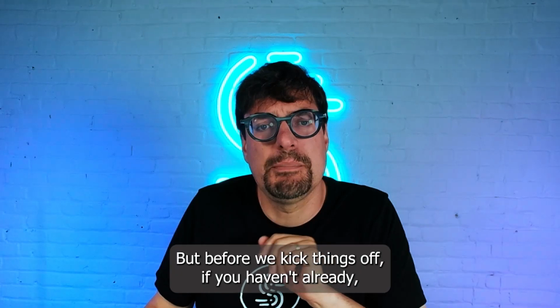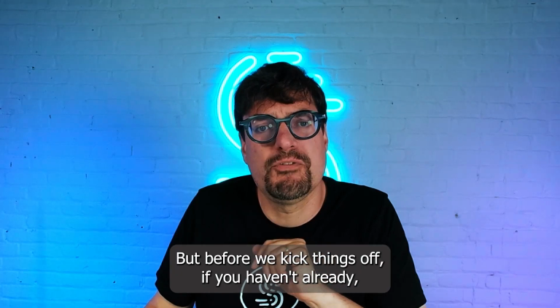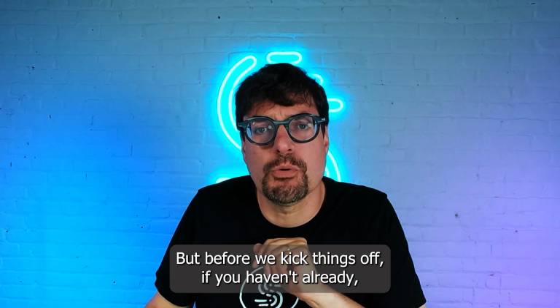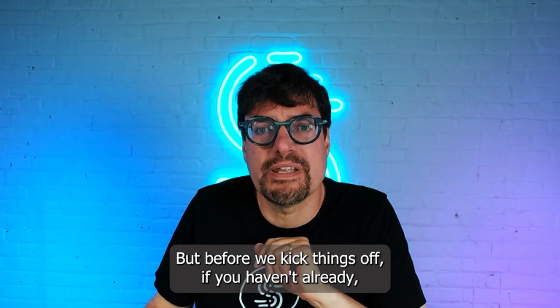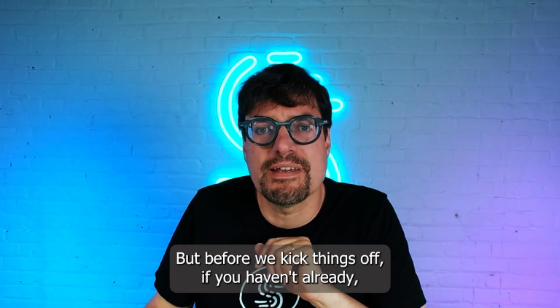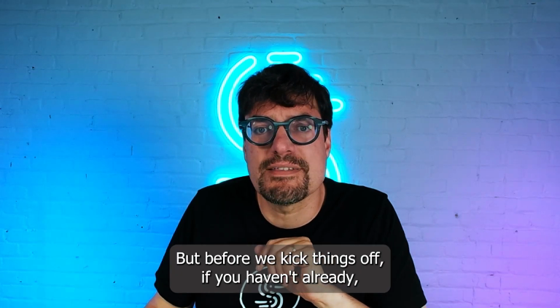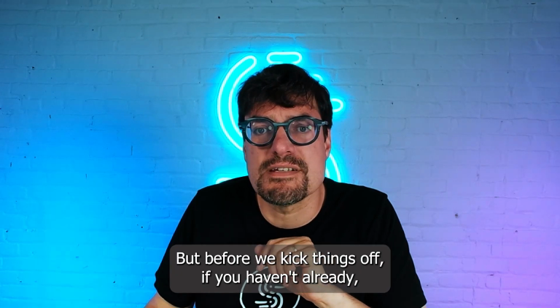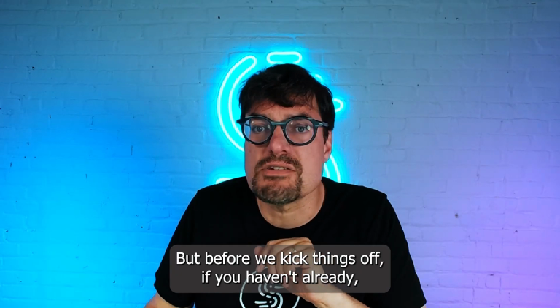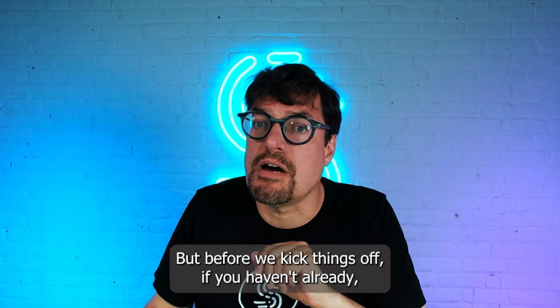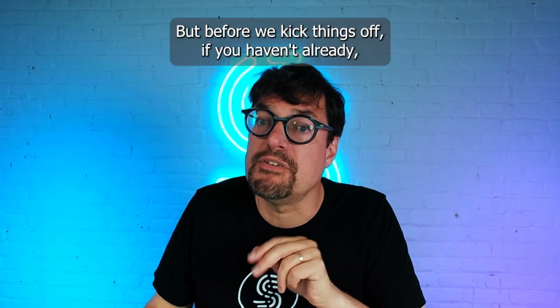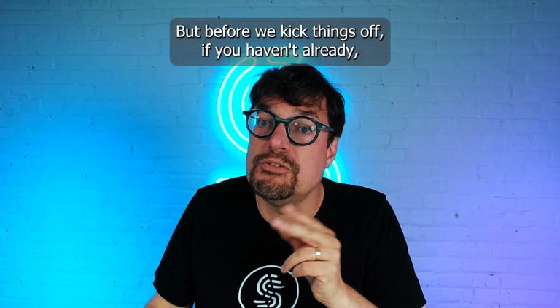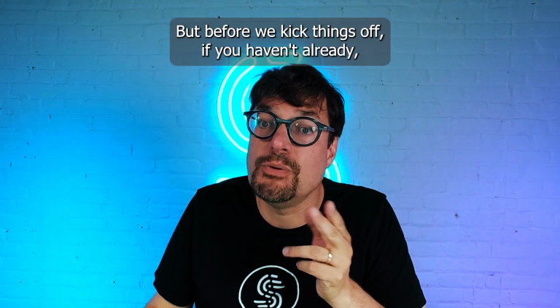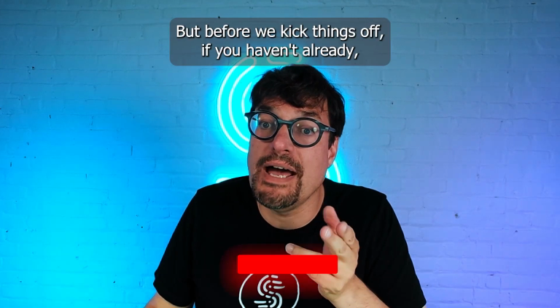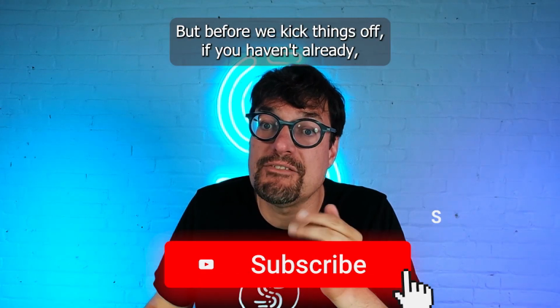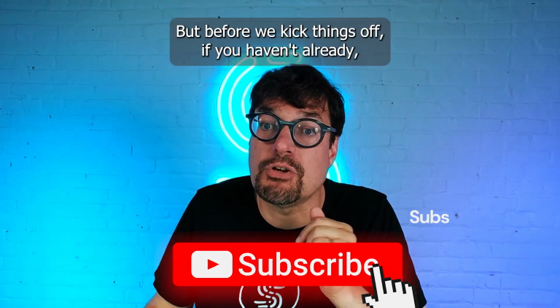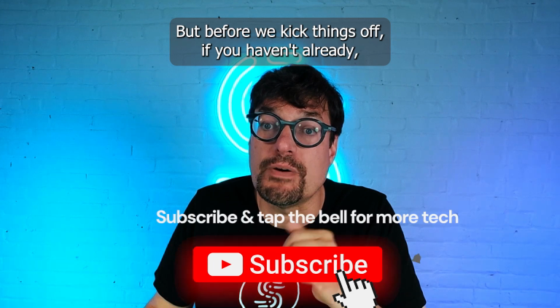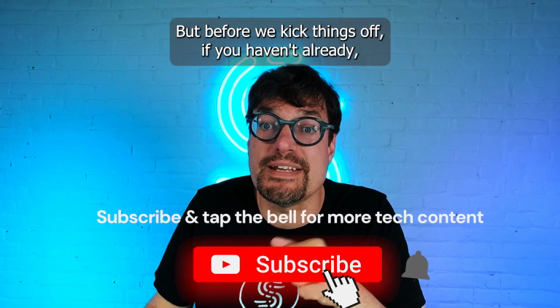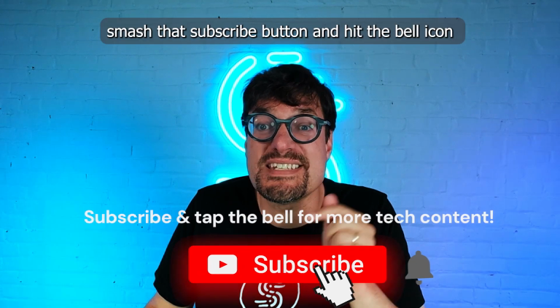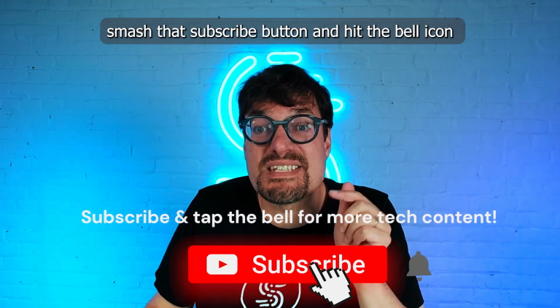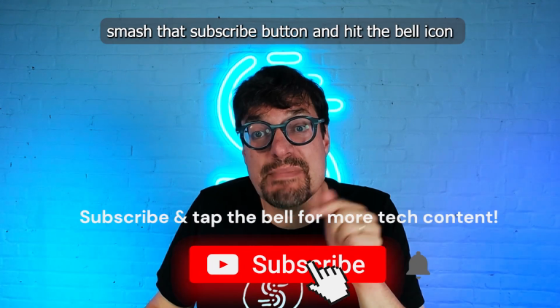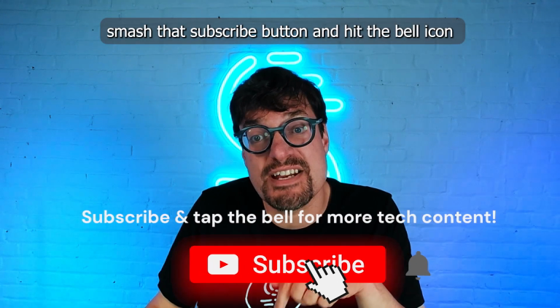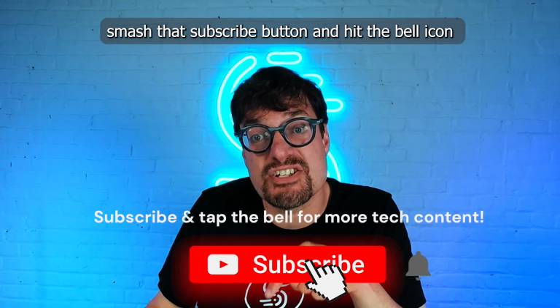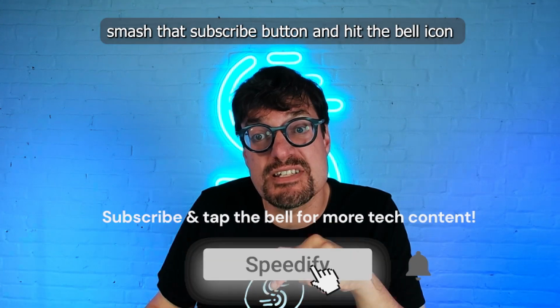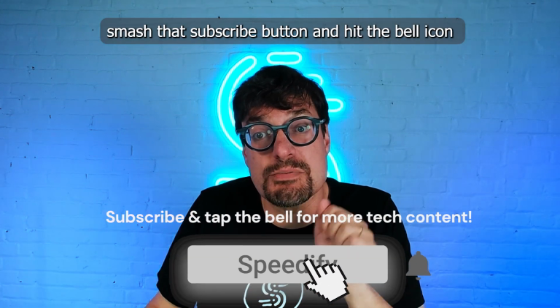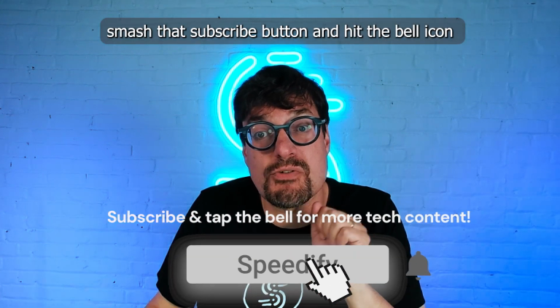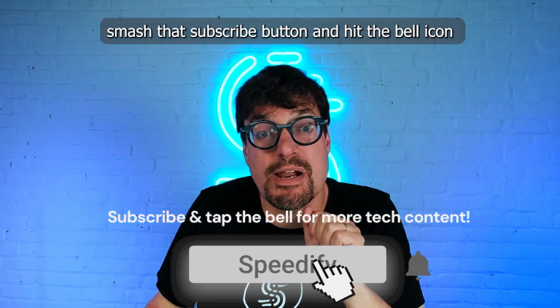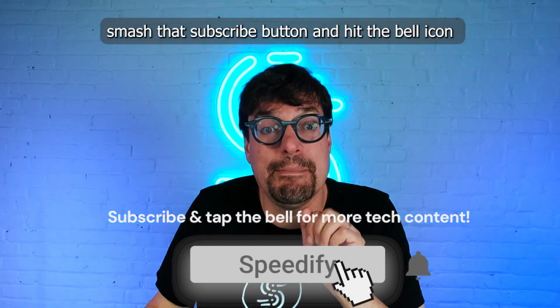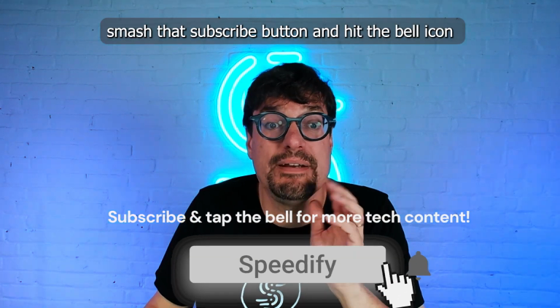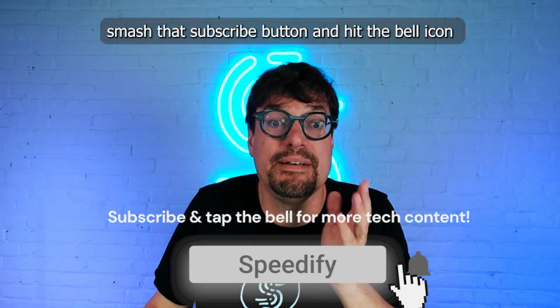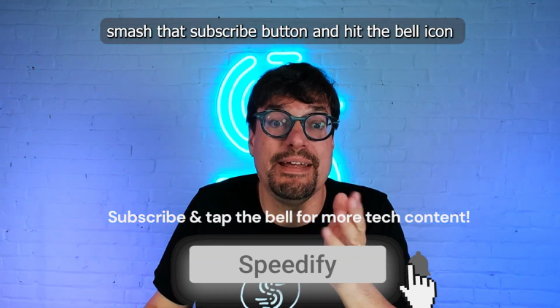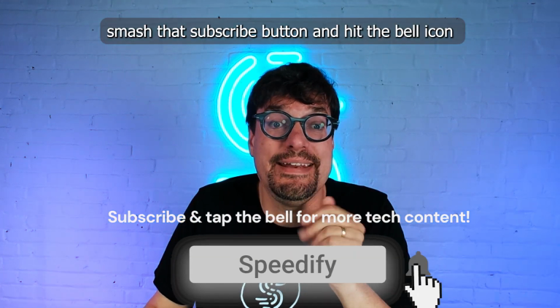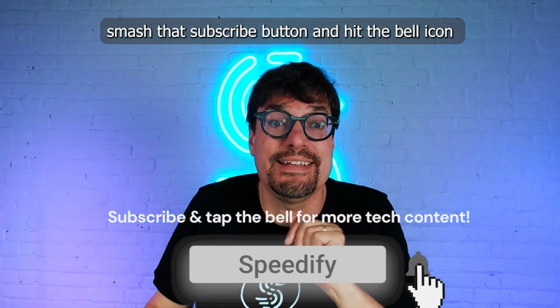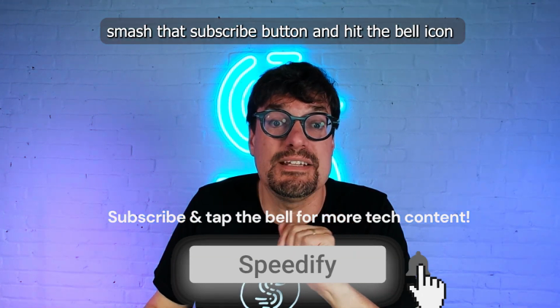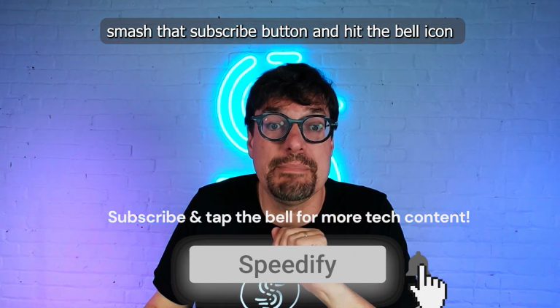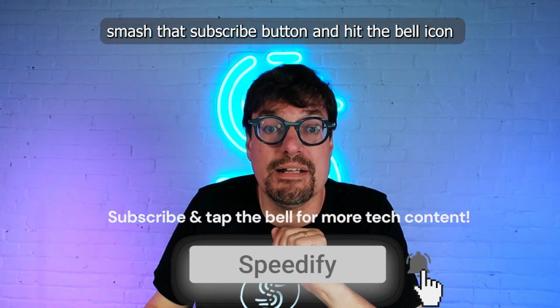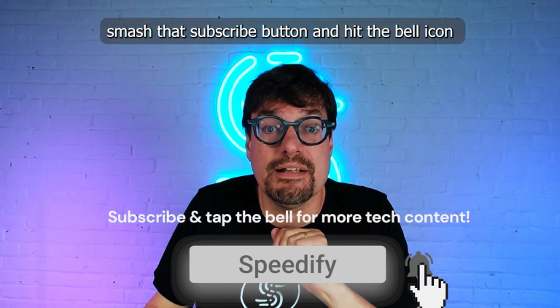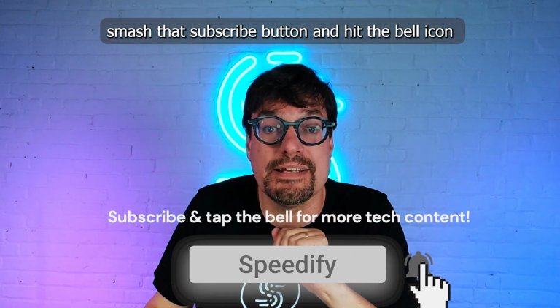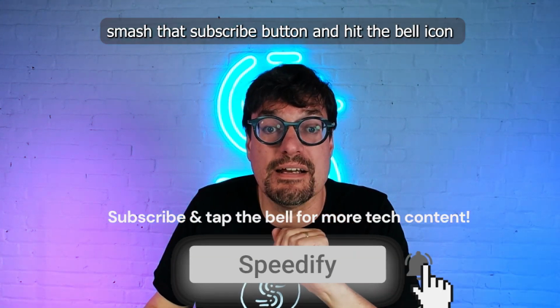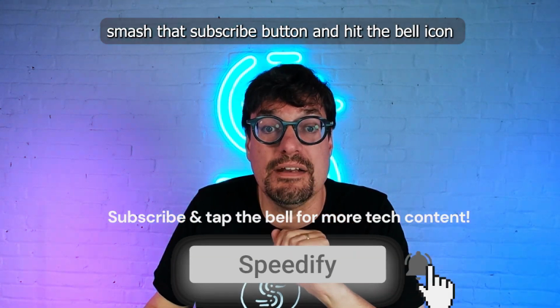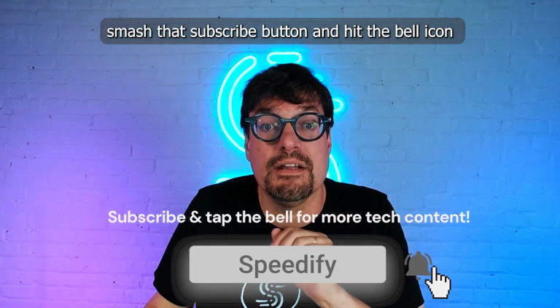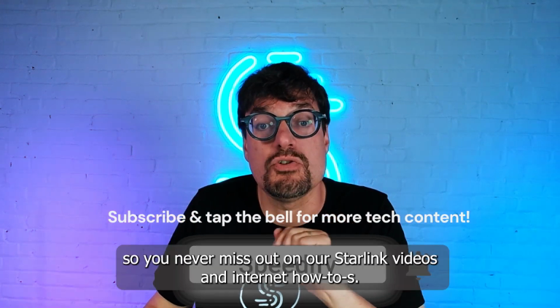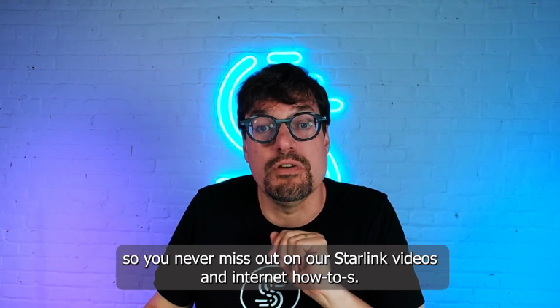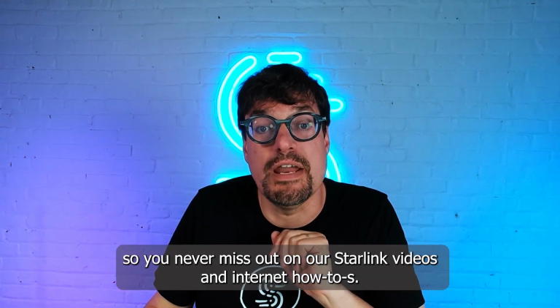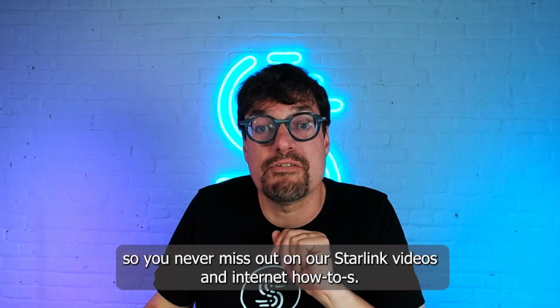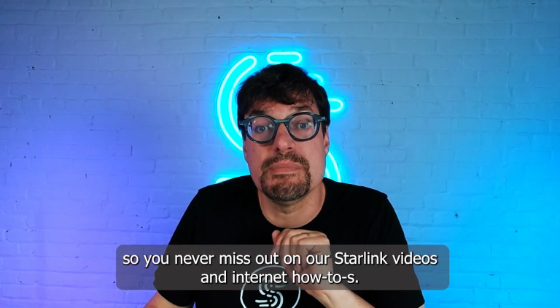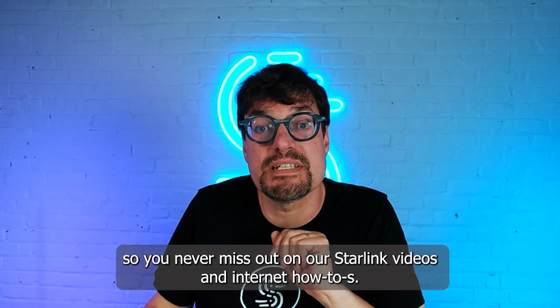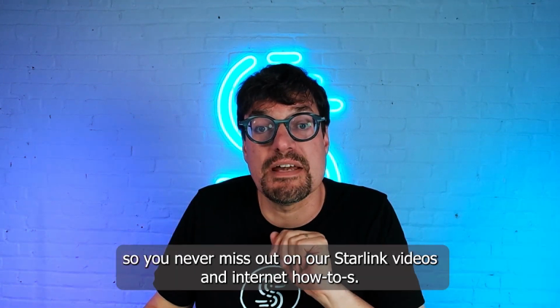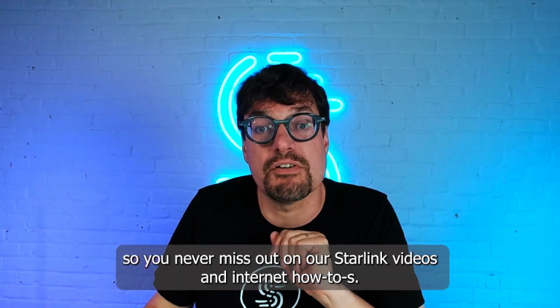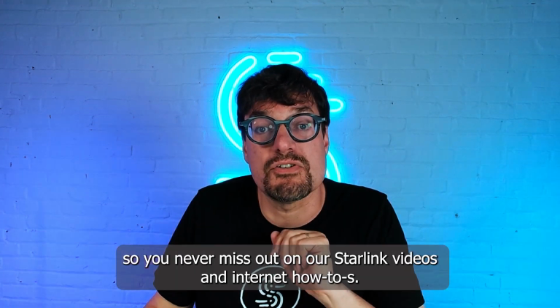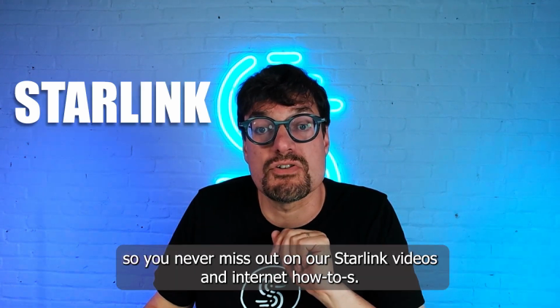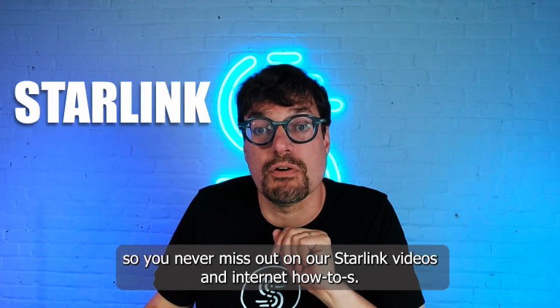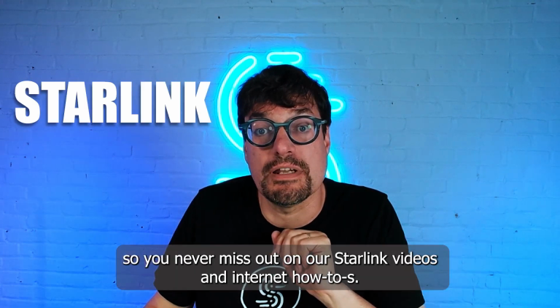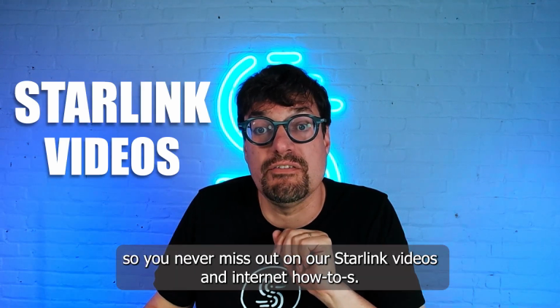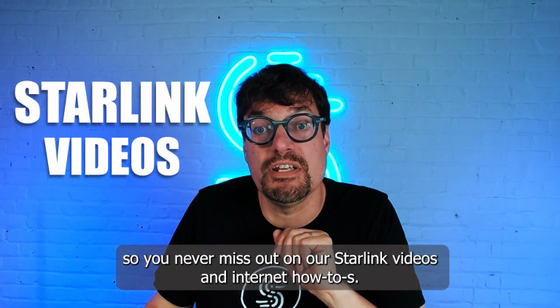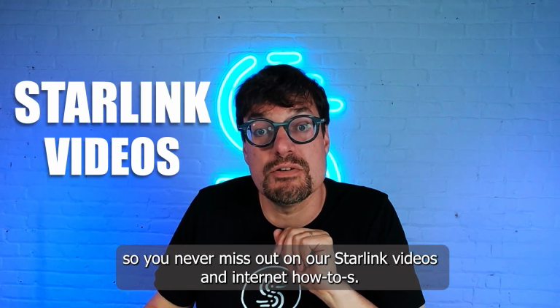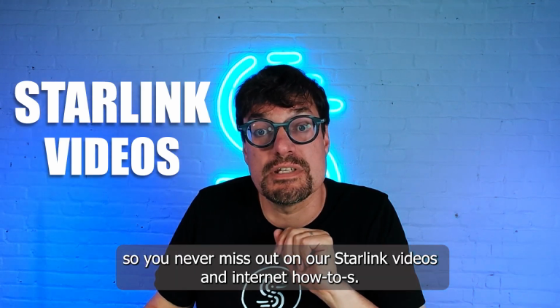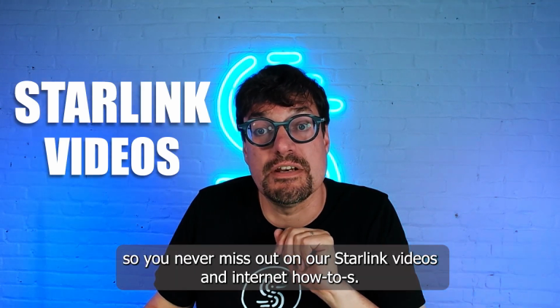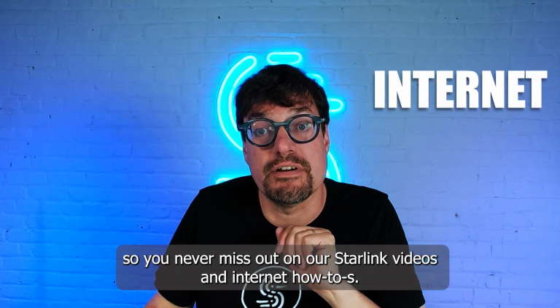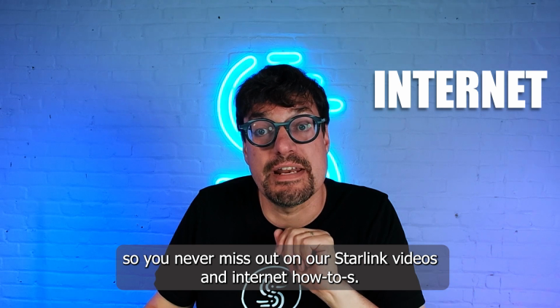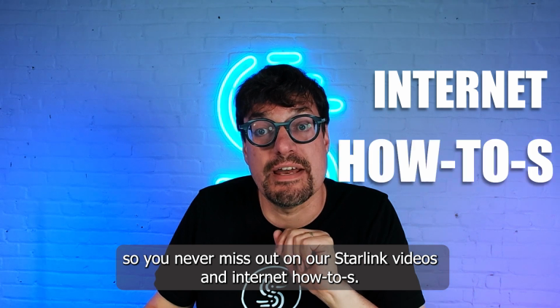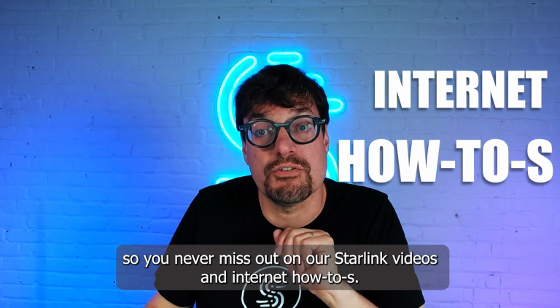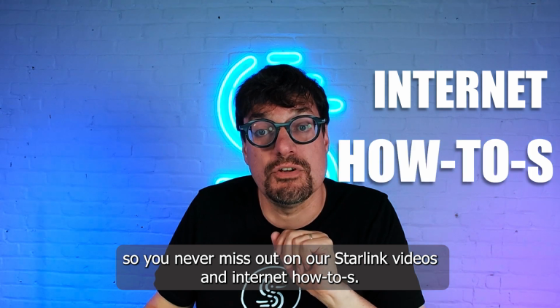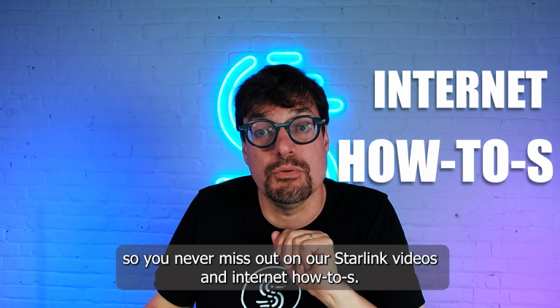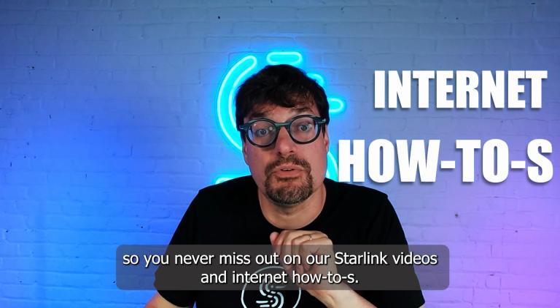But before we kick things off, if you haven't already, smash that subscribe button and hit the bell icon so you never miss out on our Starlink videos and internet how-tos.